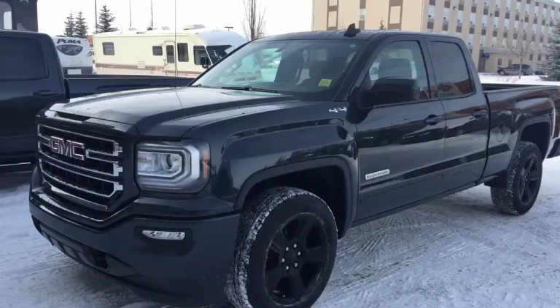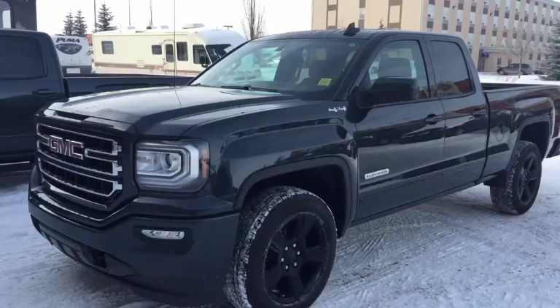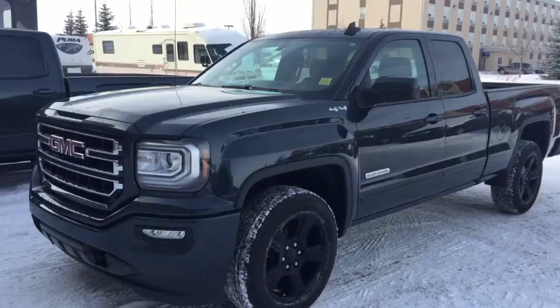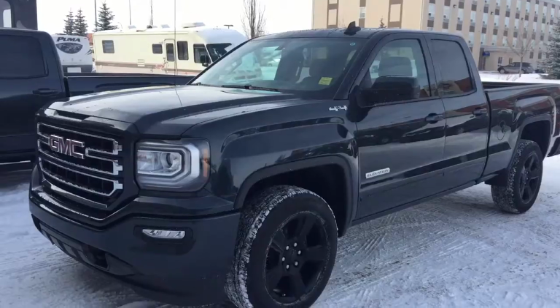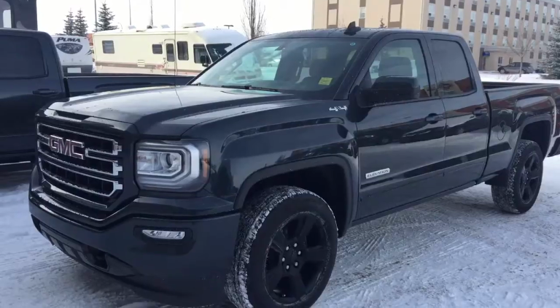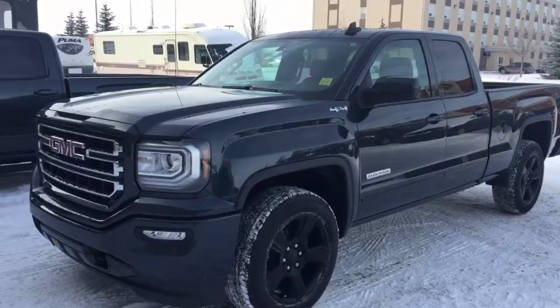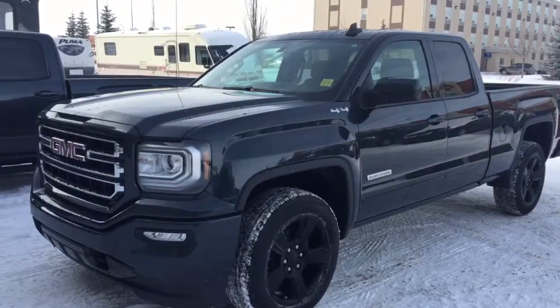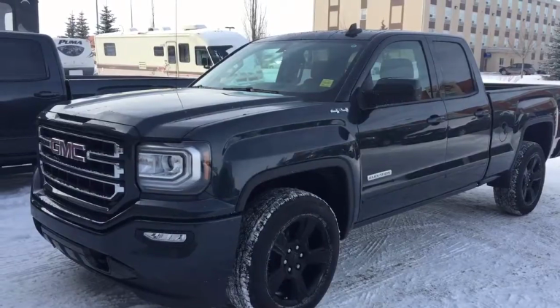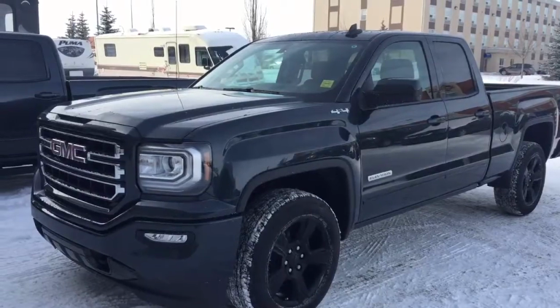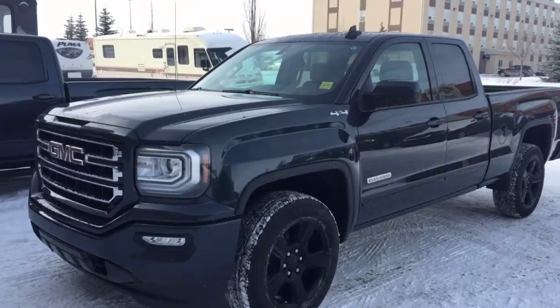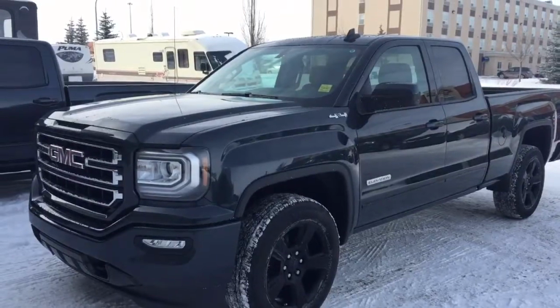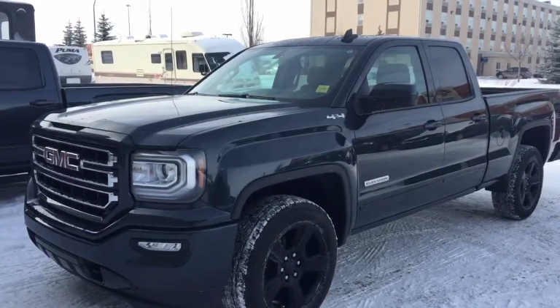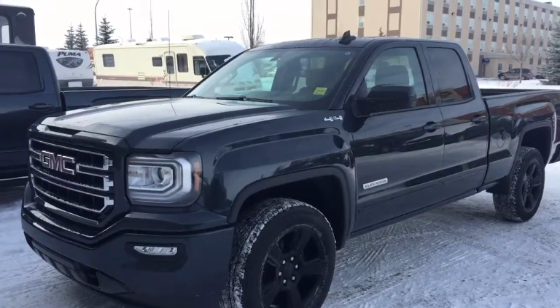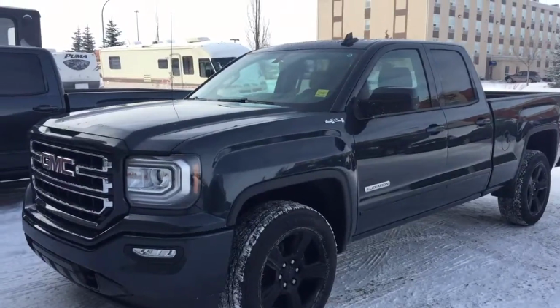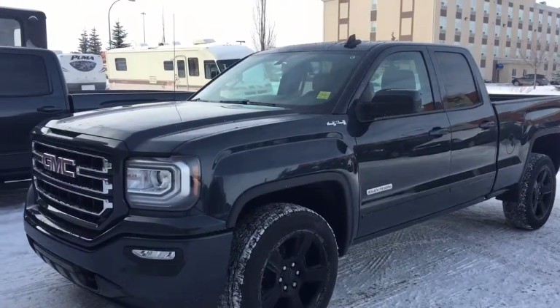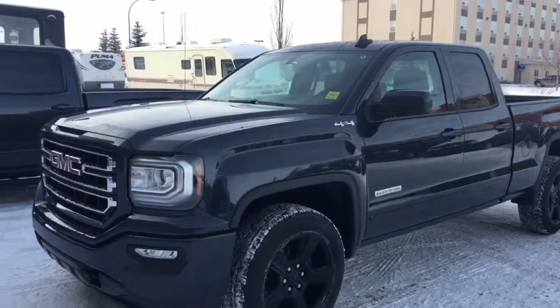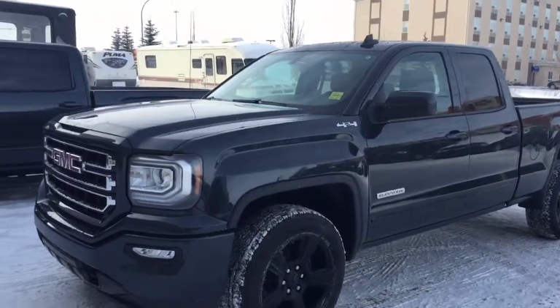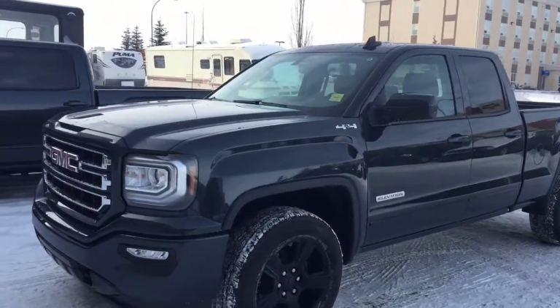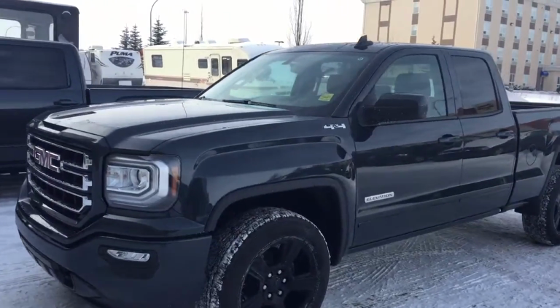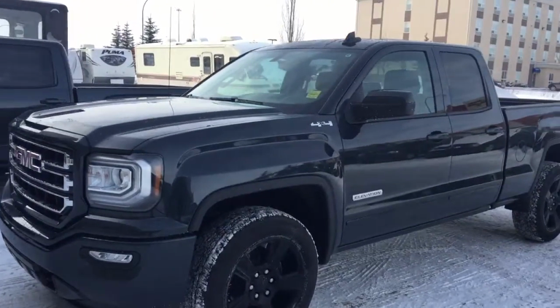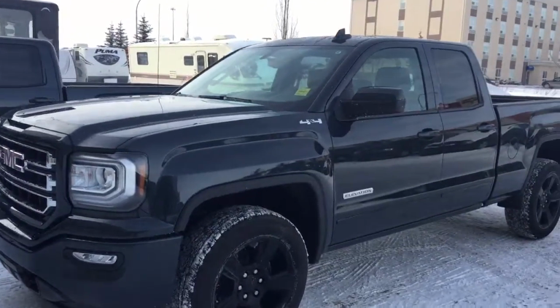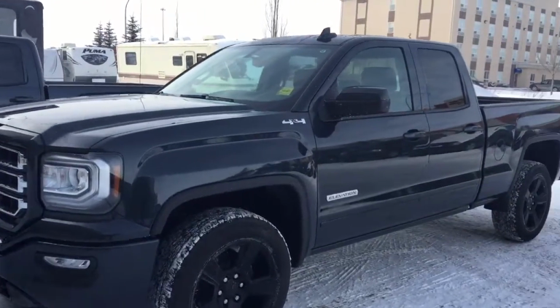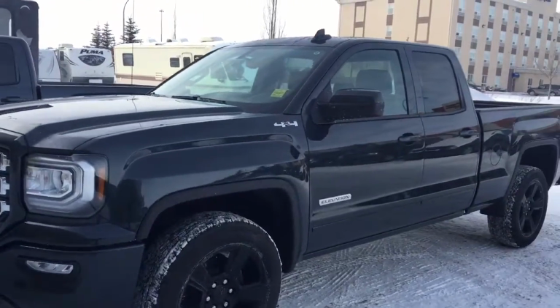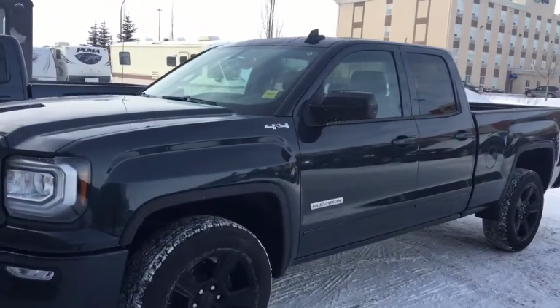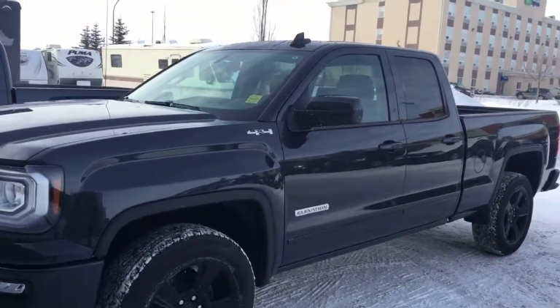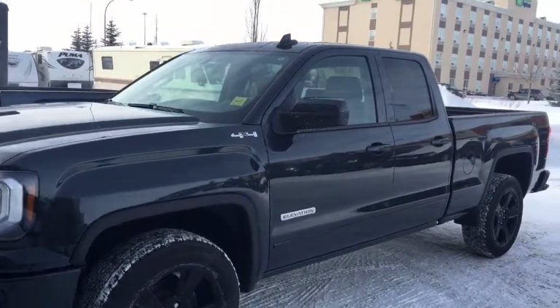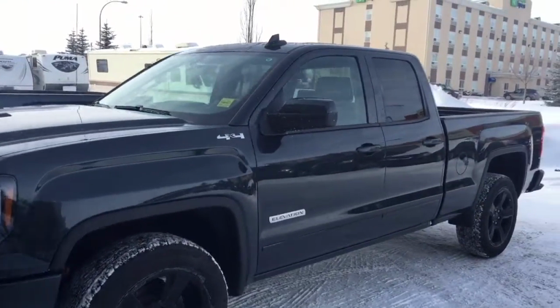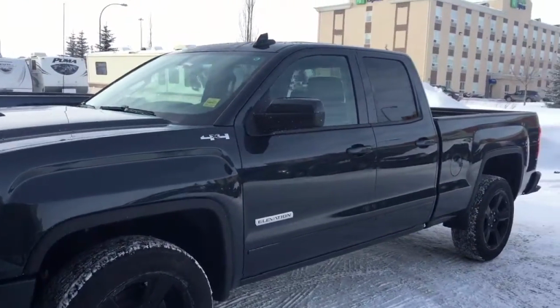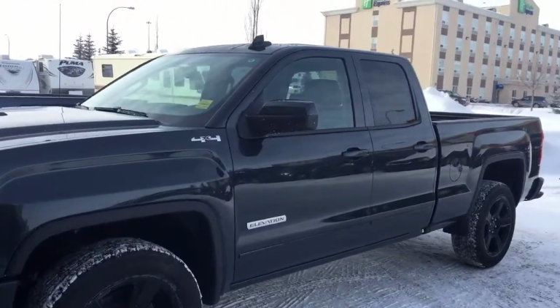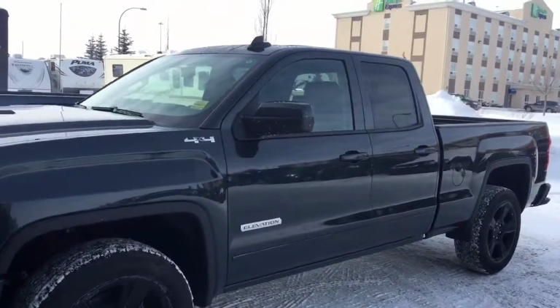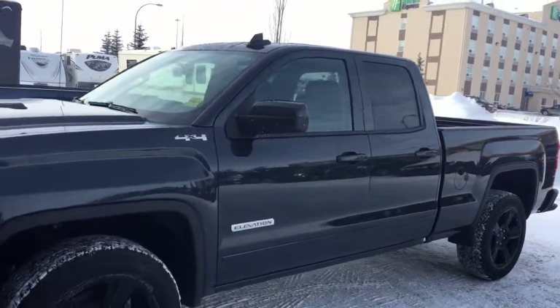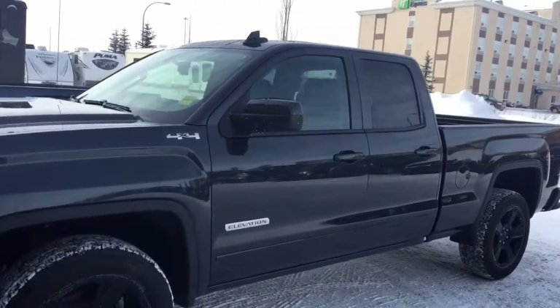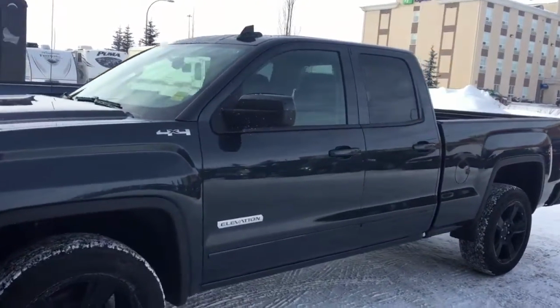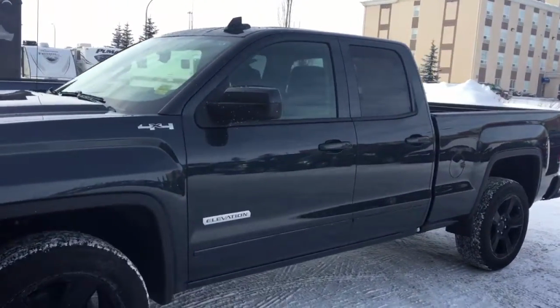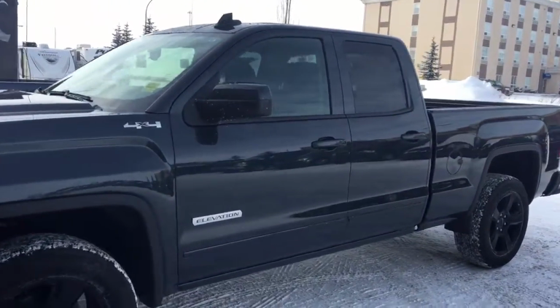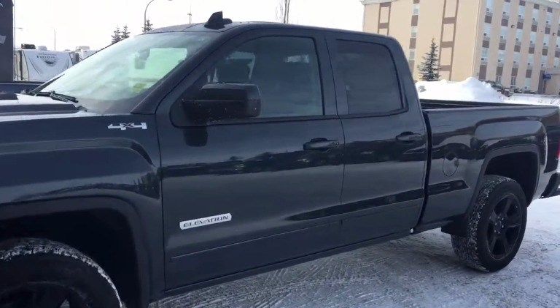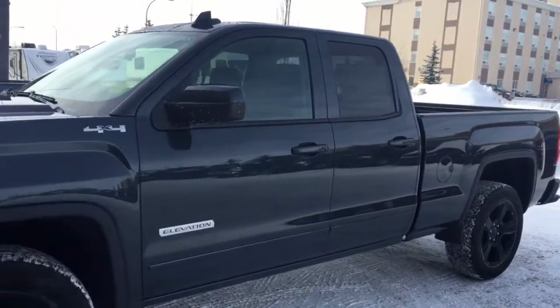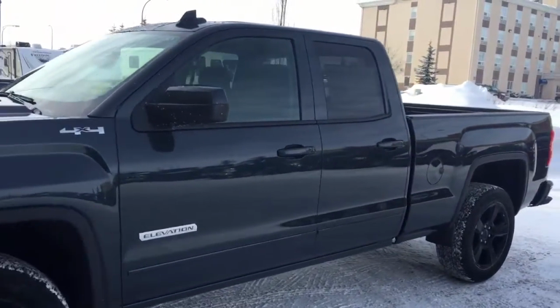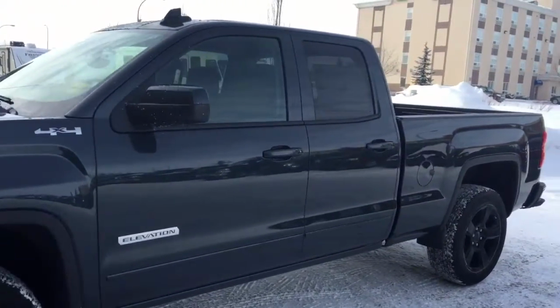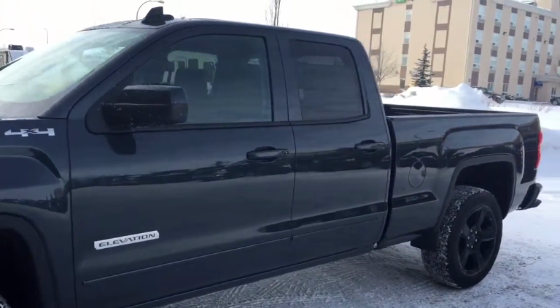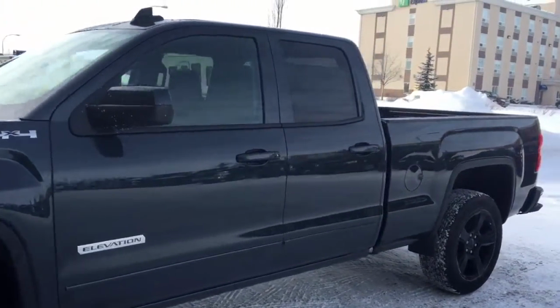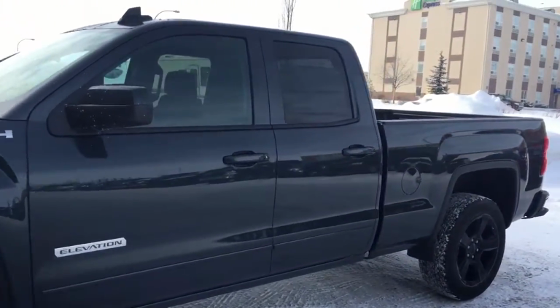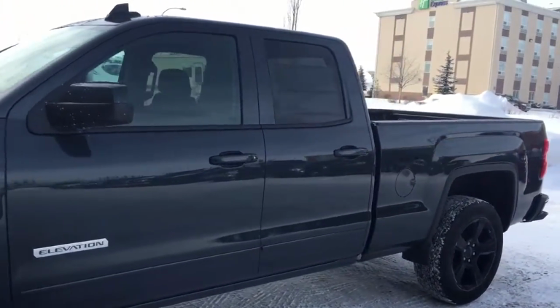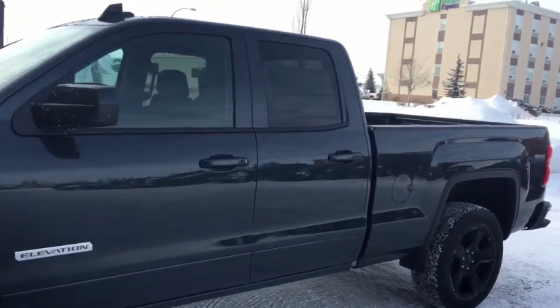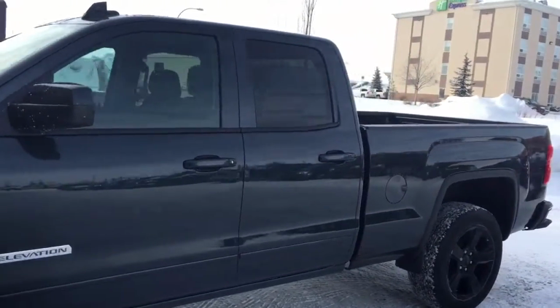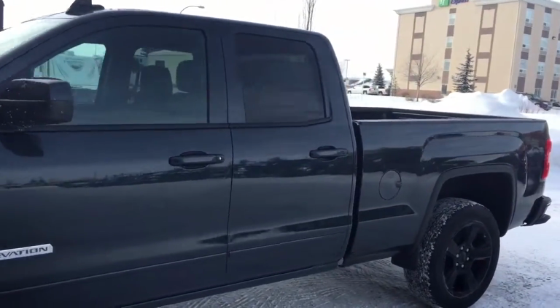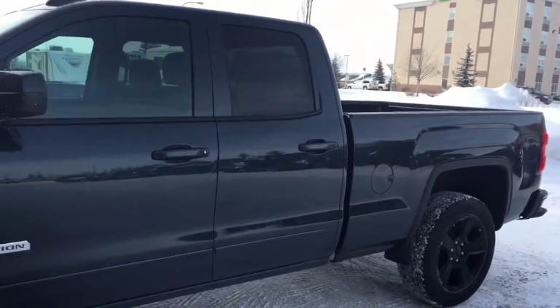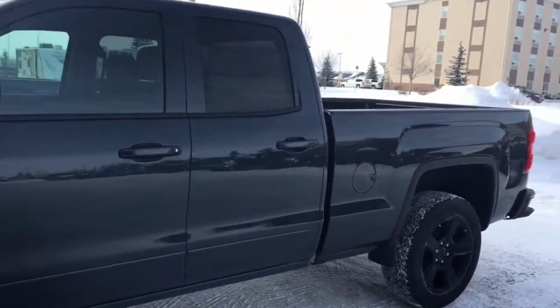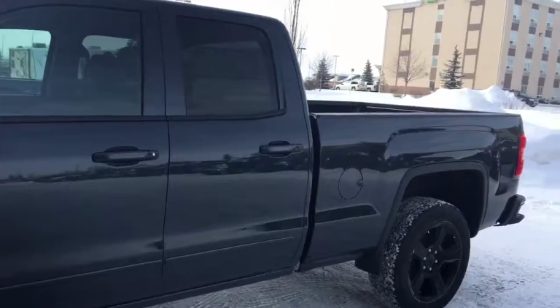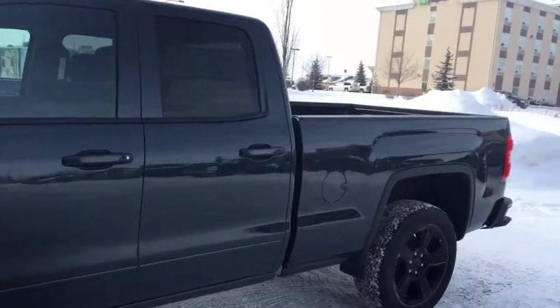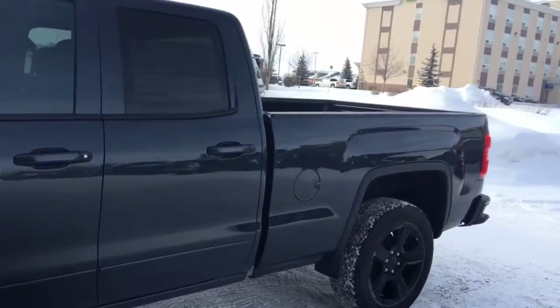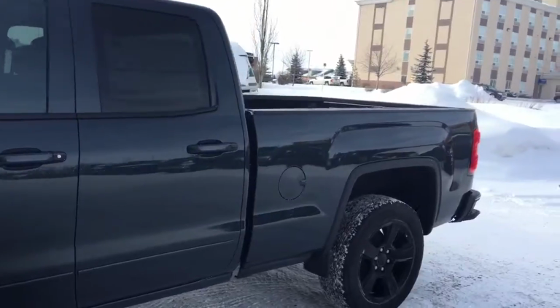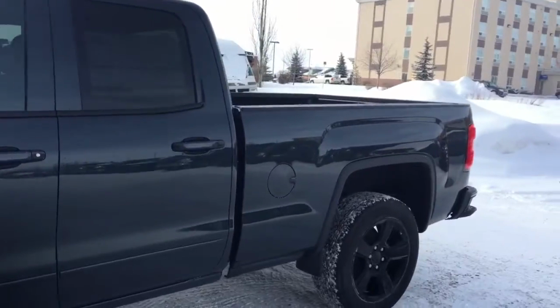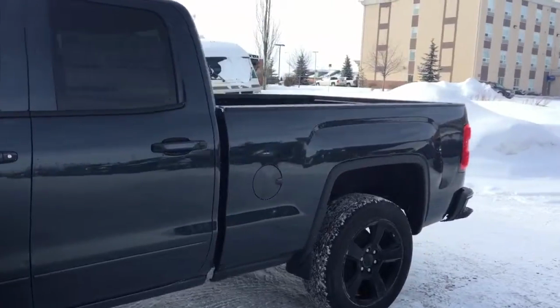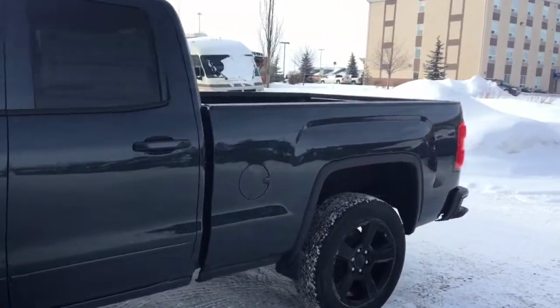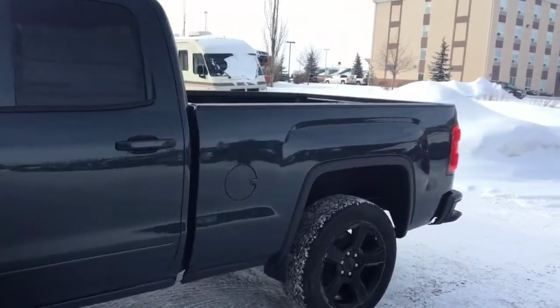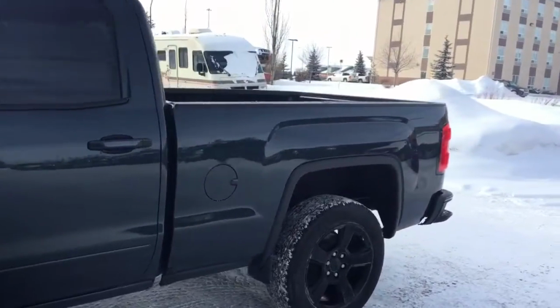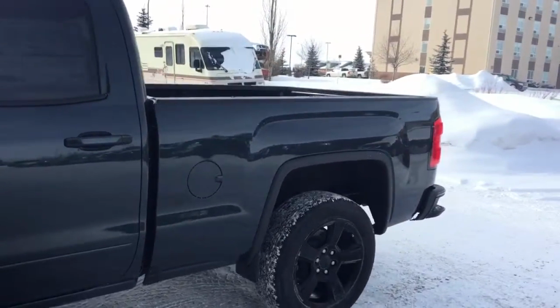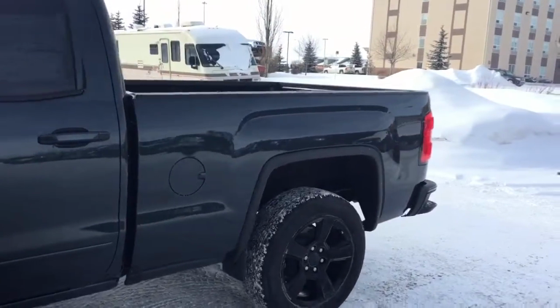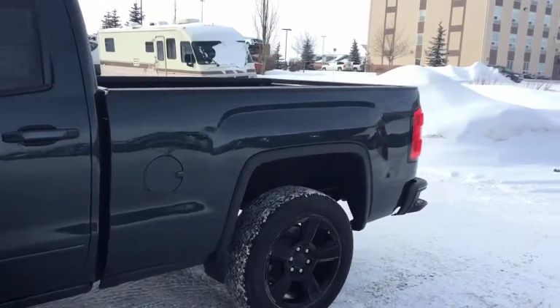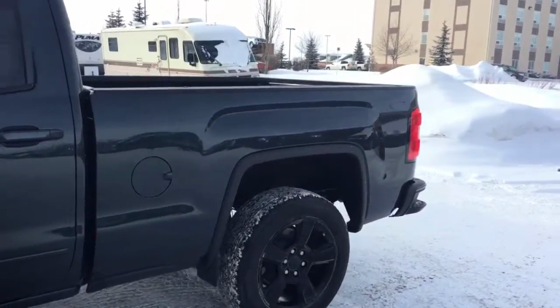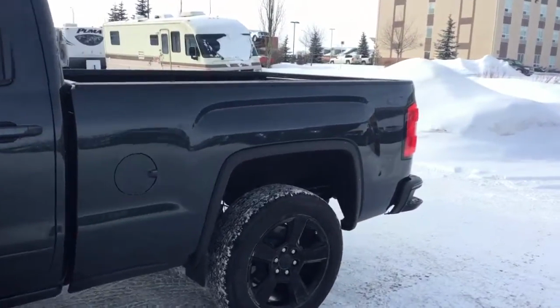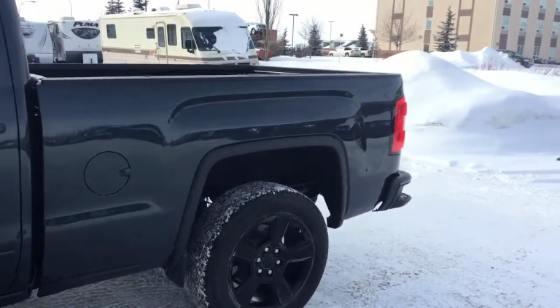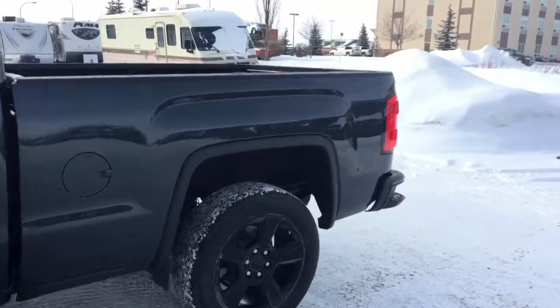Welcome to Davis Chevrolet. This is the 2017 GMC Sierra Elevation Edition in the color gray.